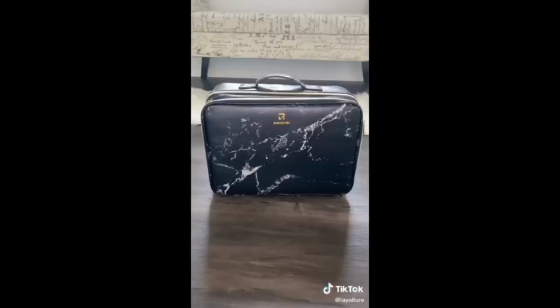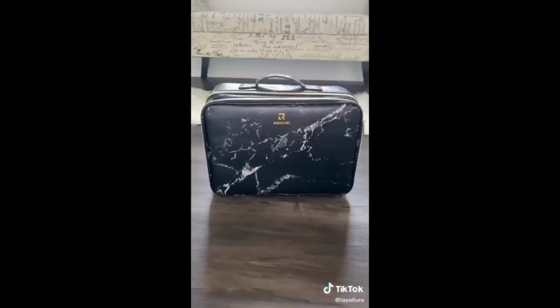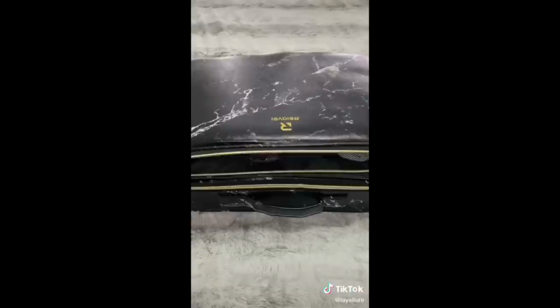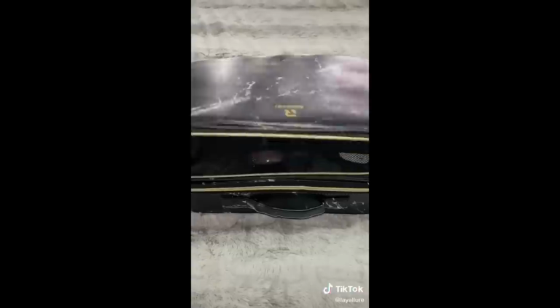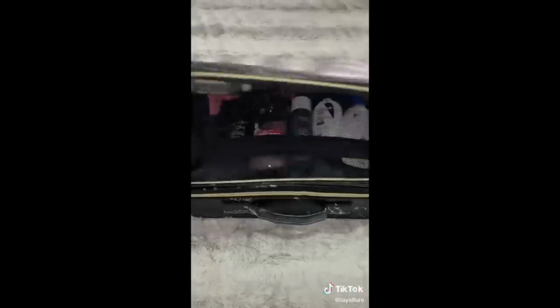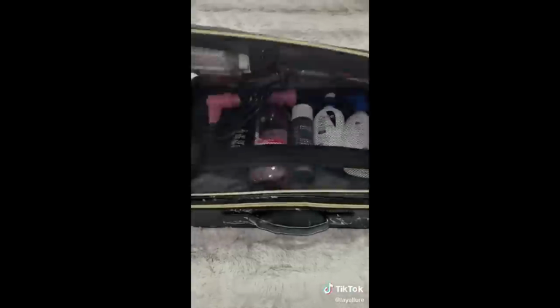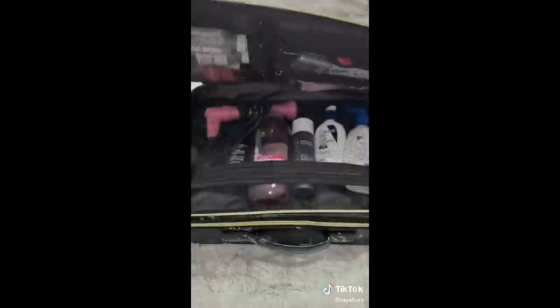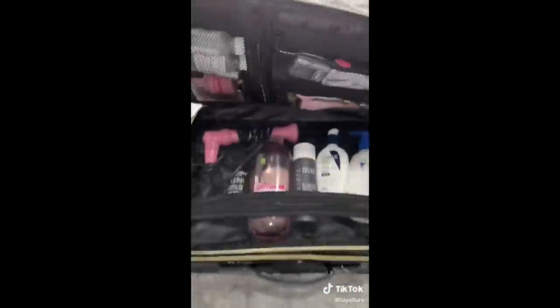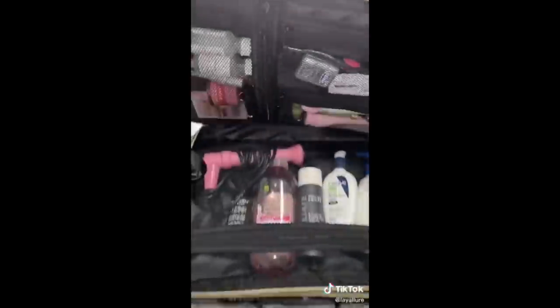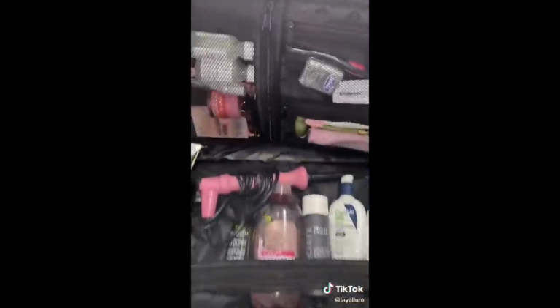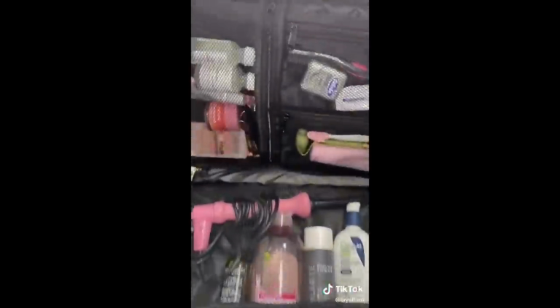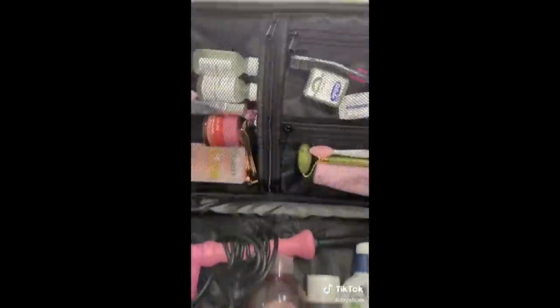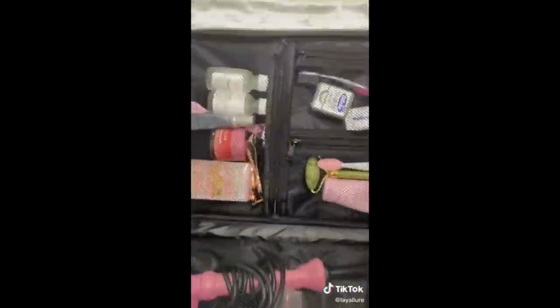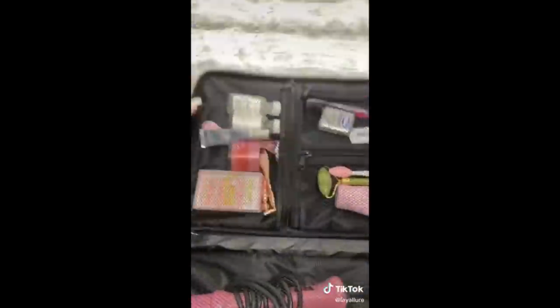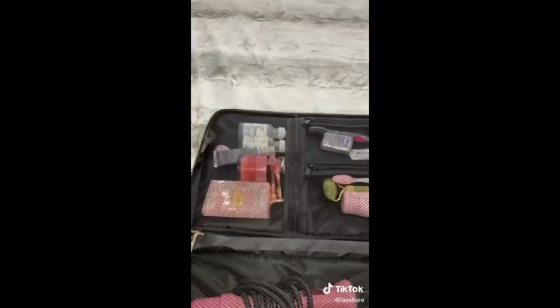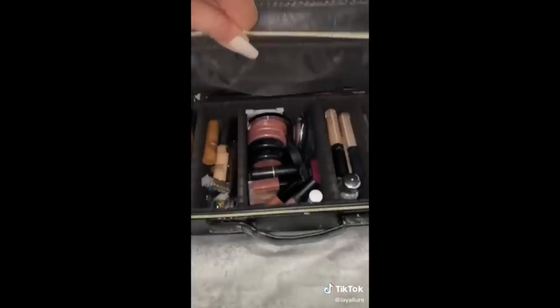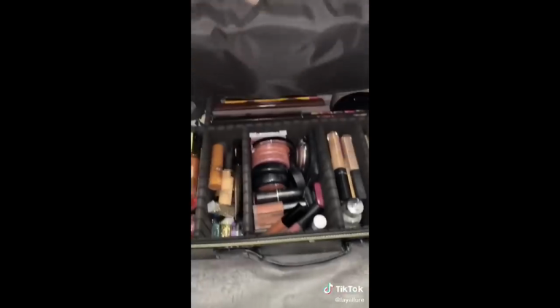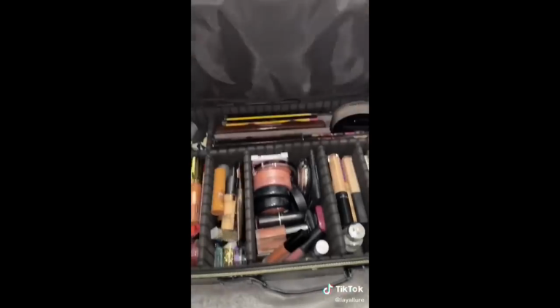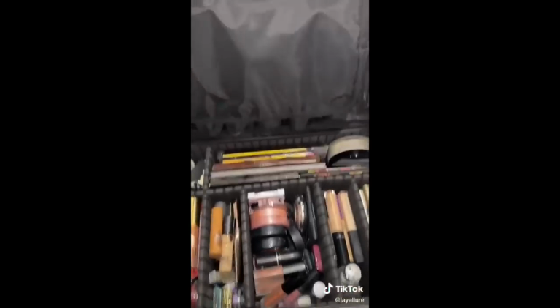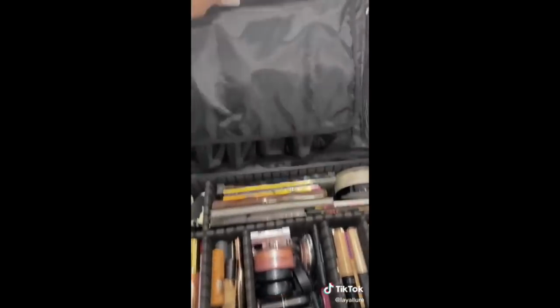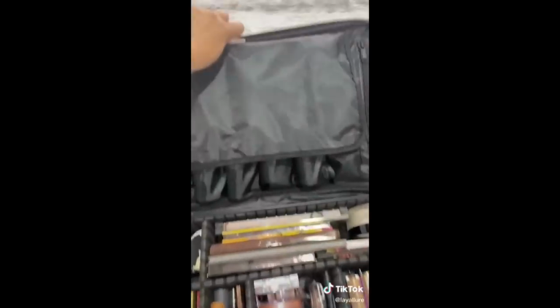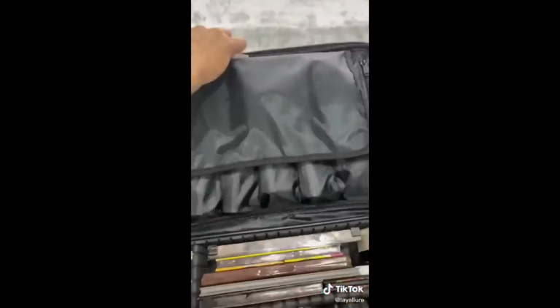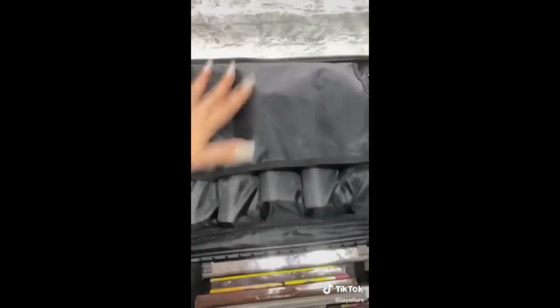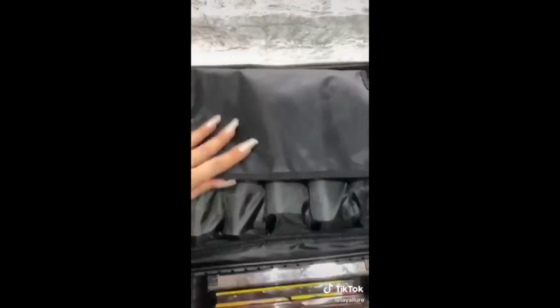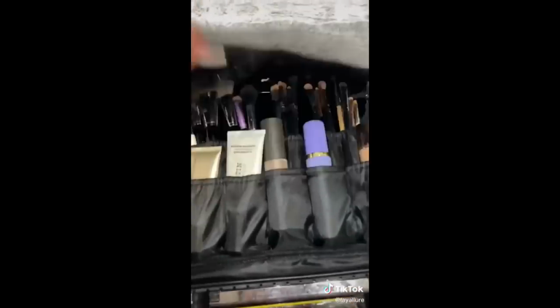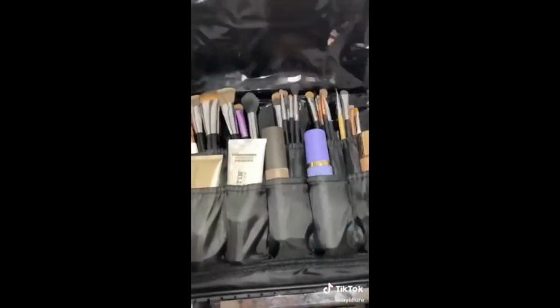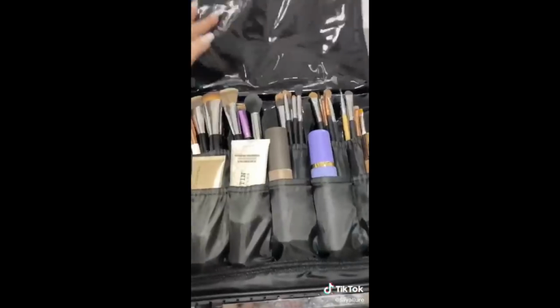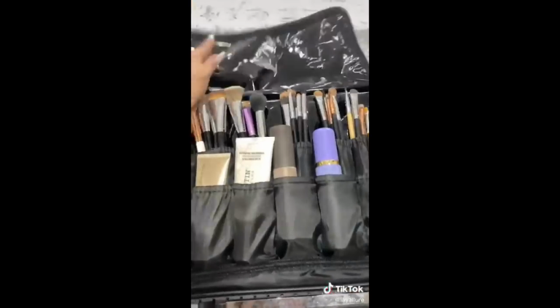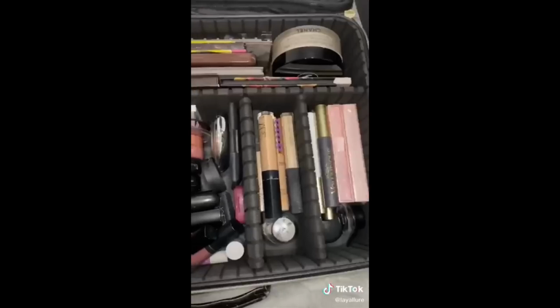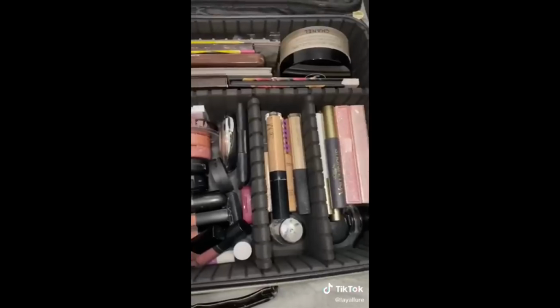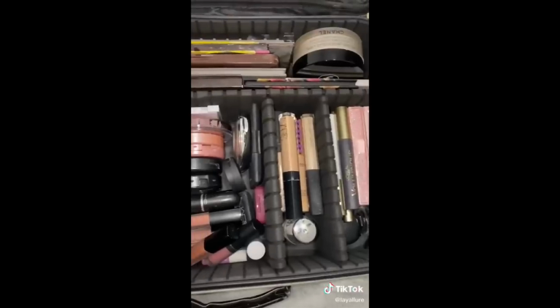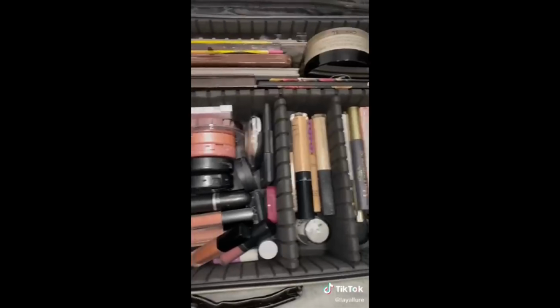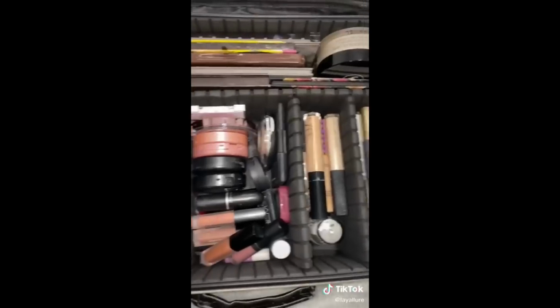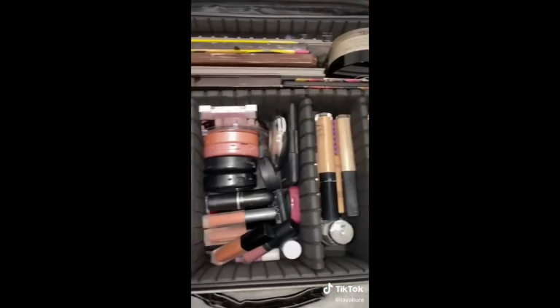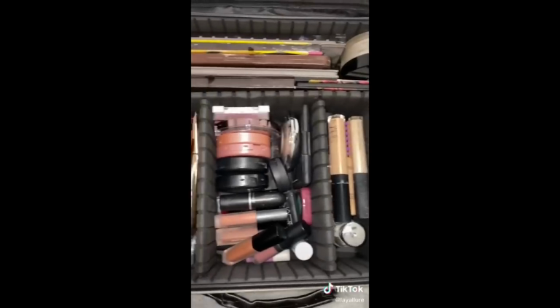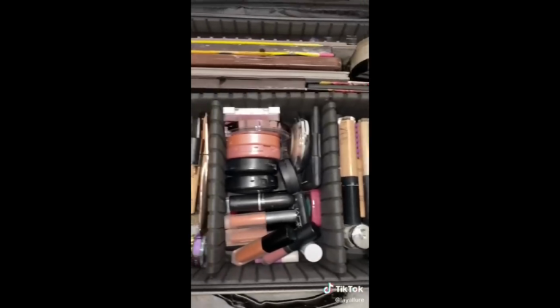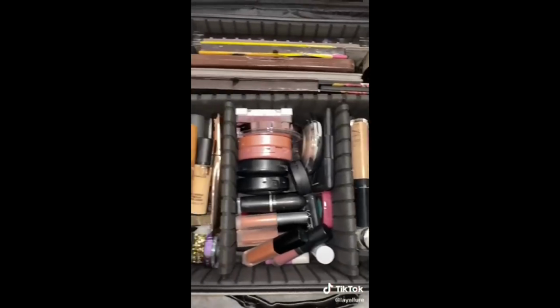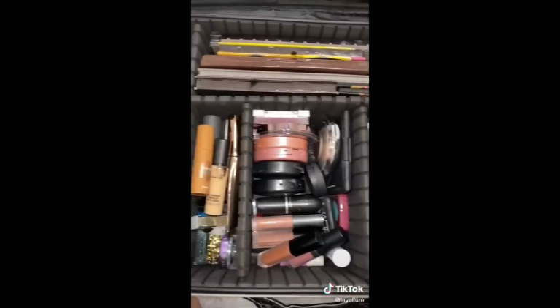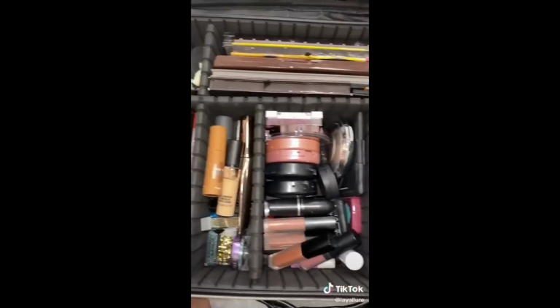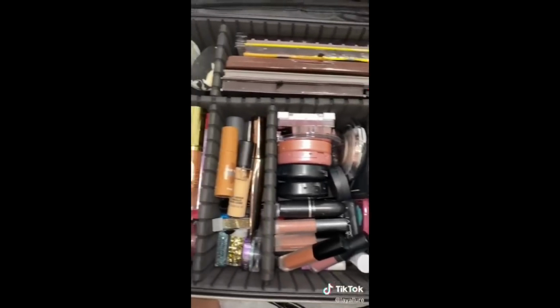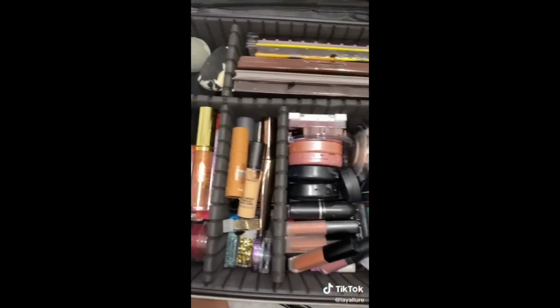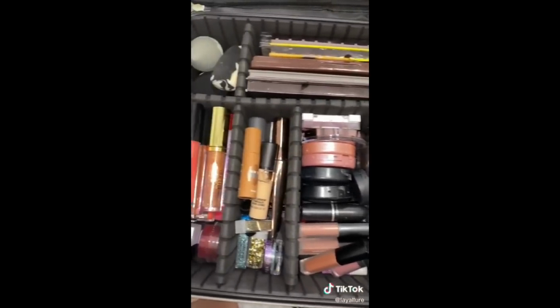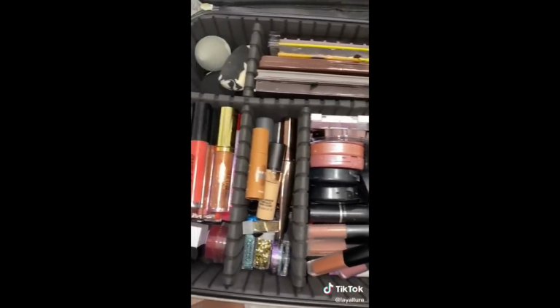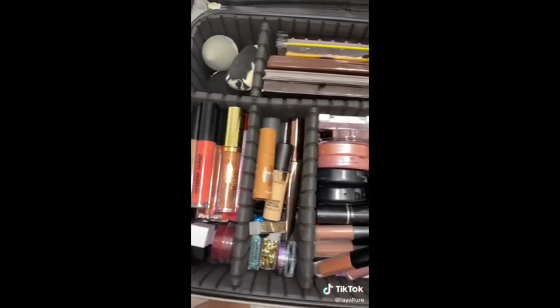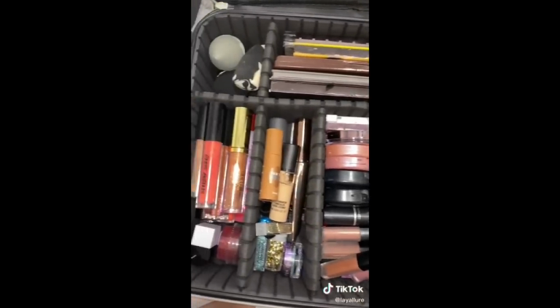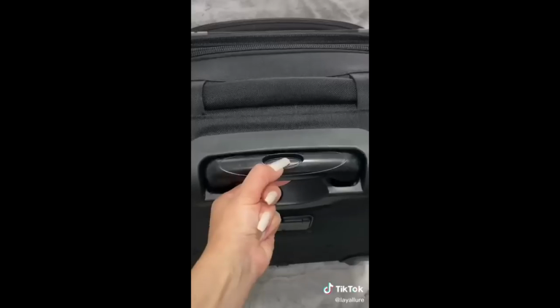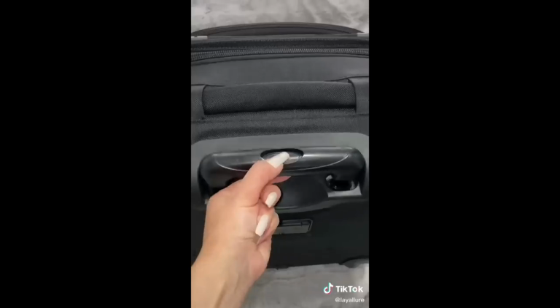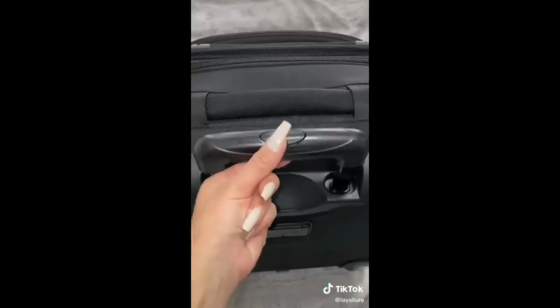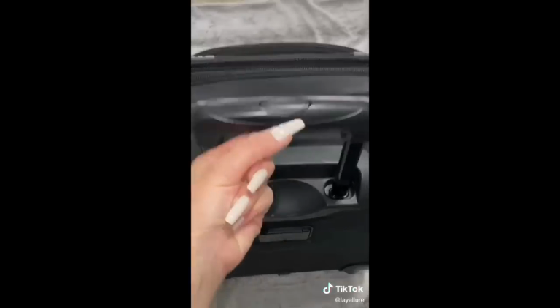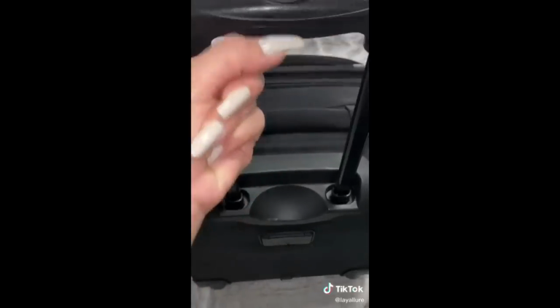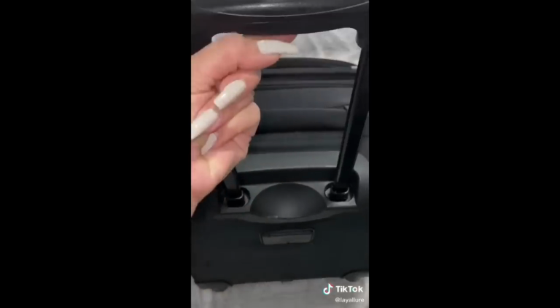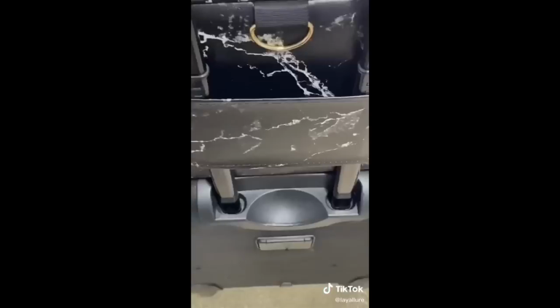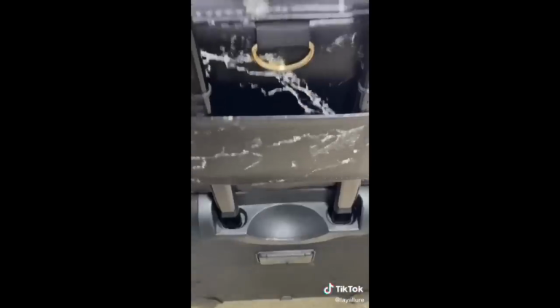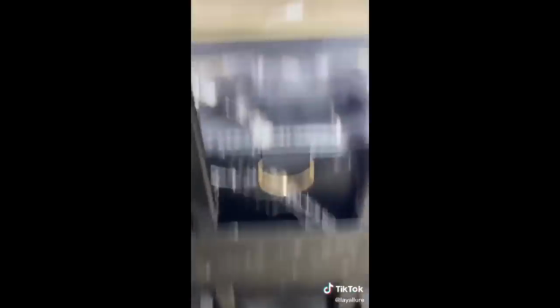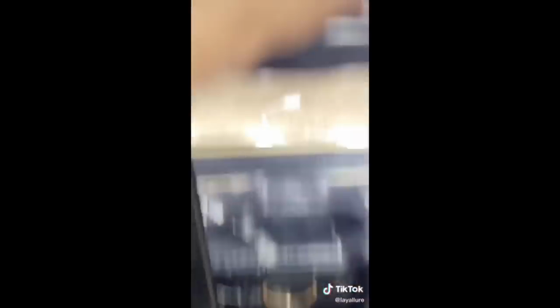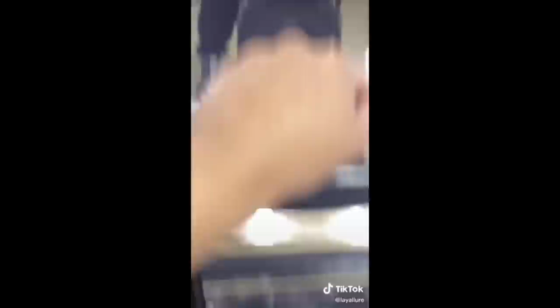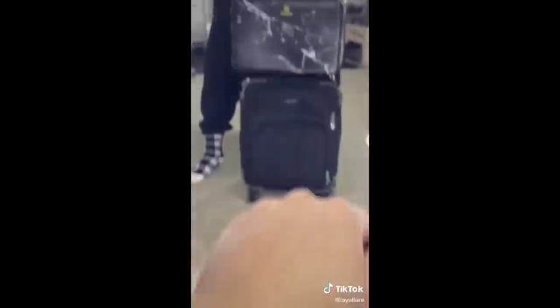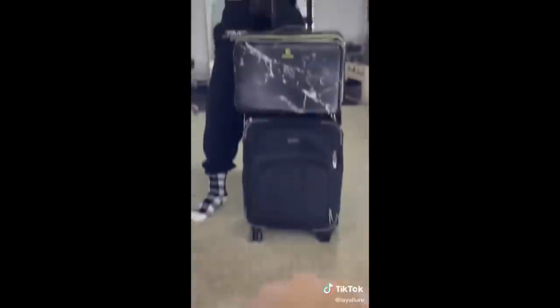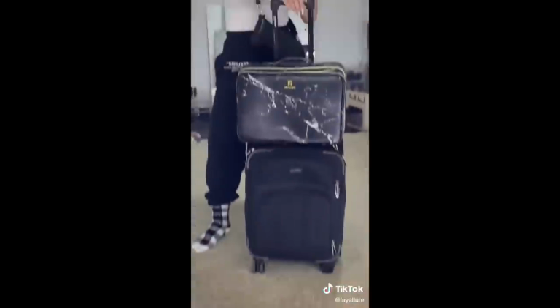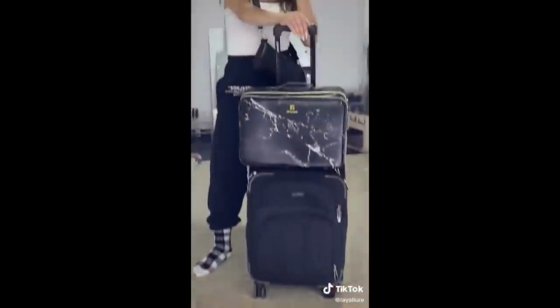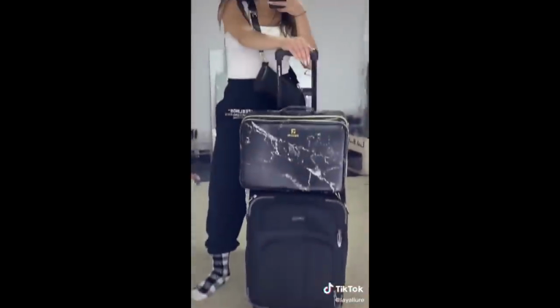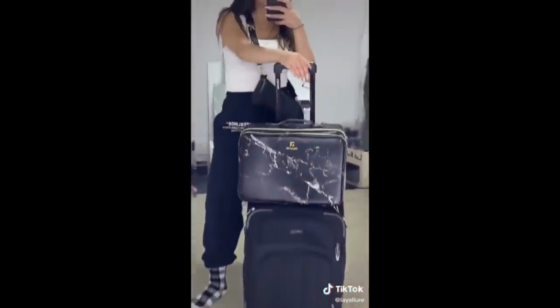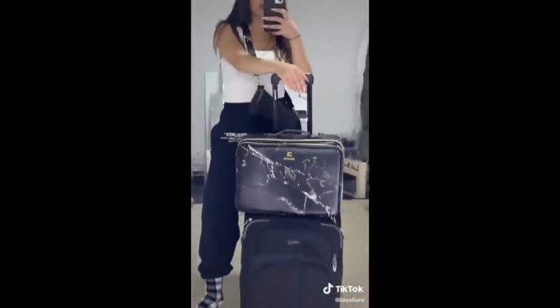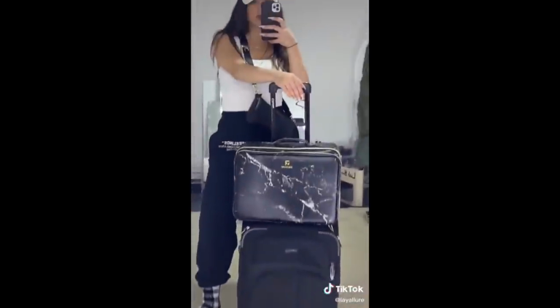And my favorite purchase ever — this gorgeous makeup bag that attaches to your carry-on, holds so much product, and saves so much space.